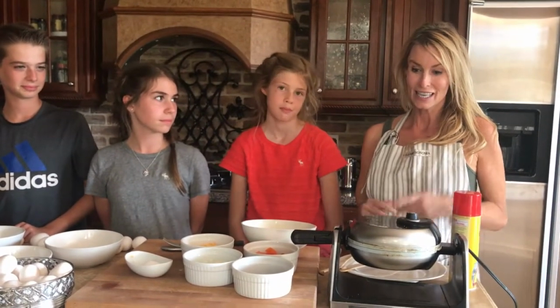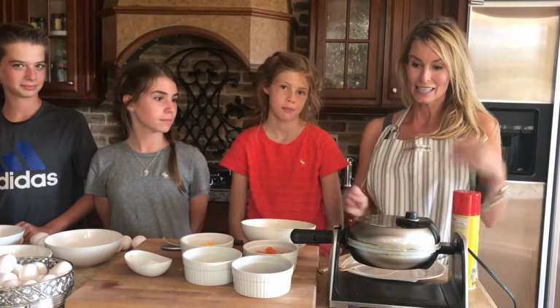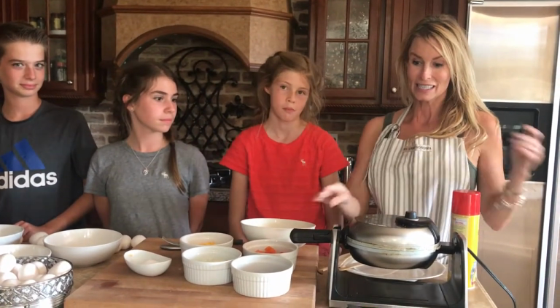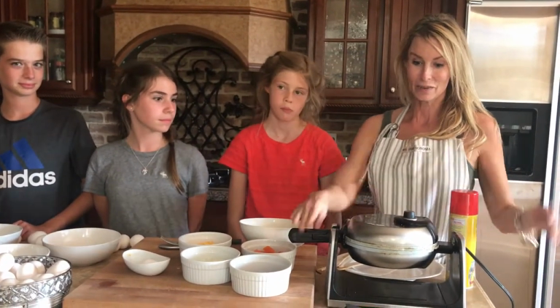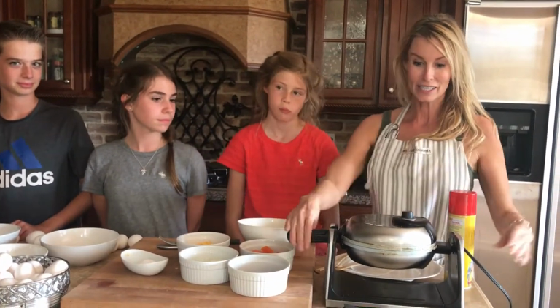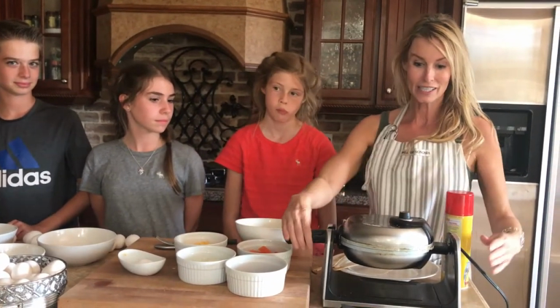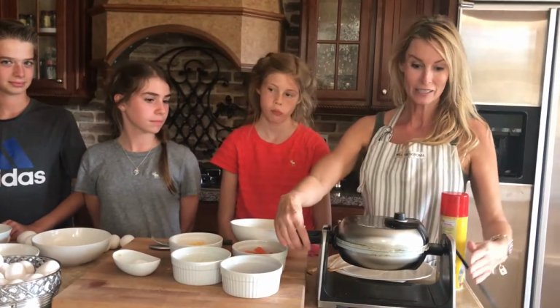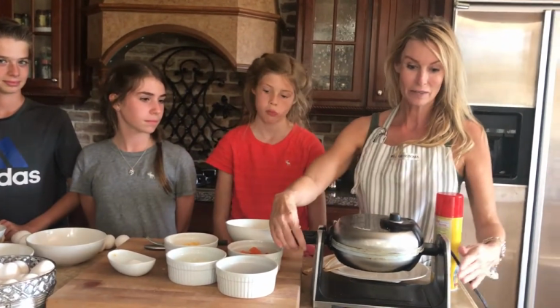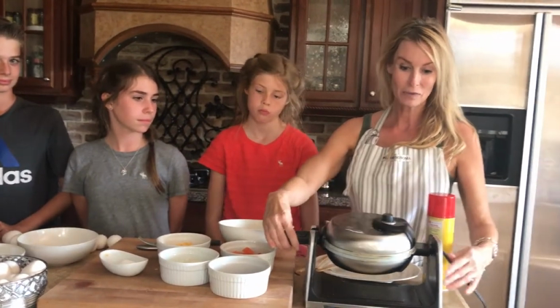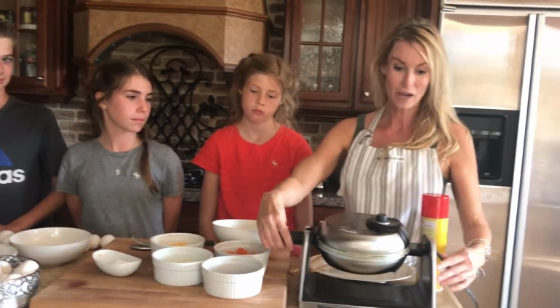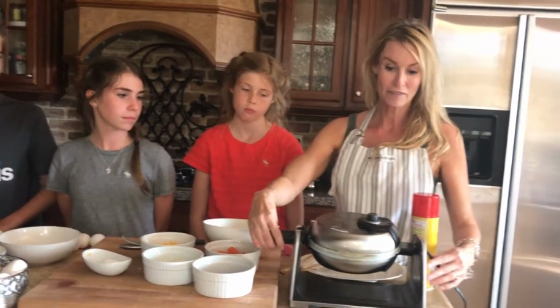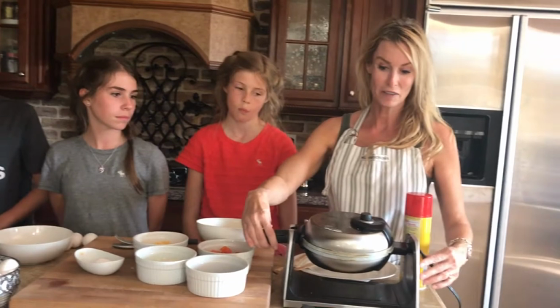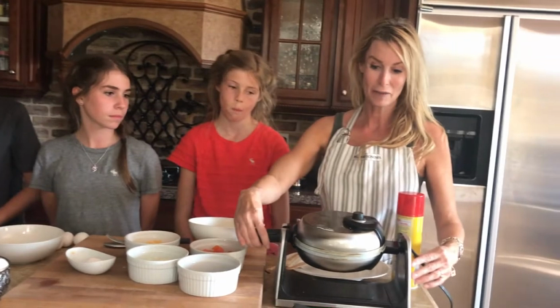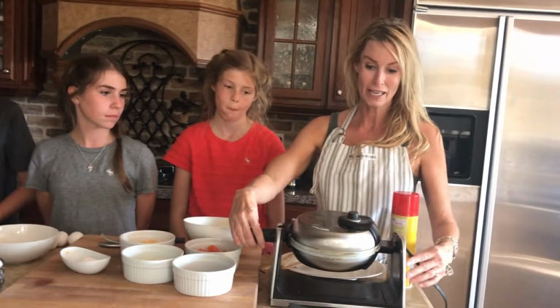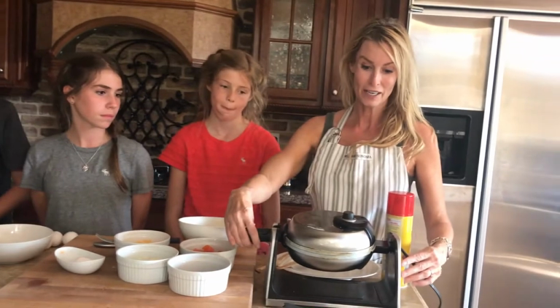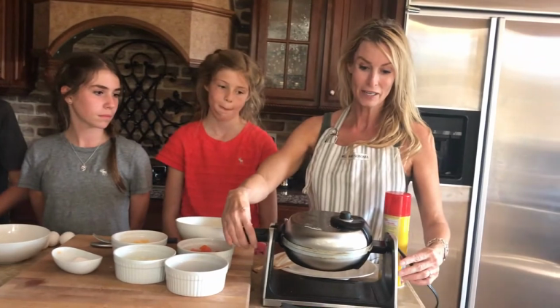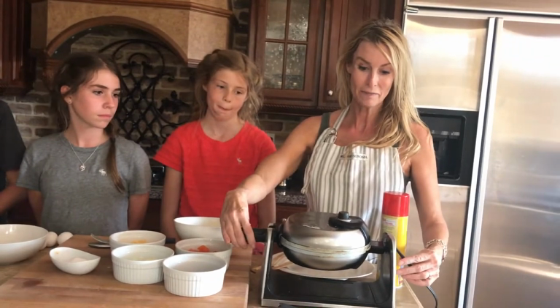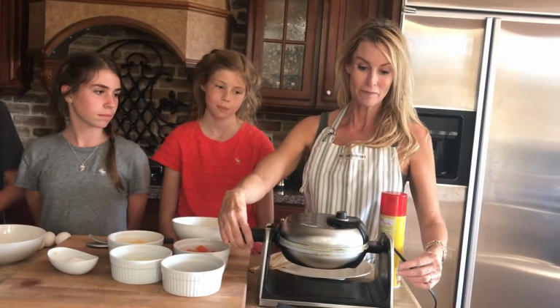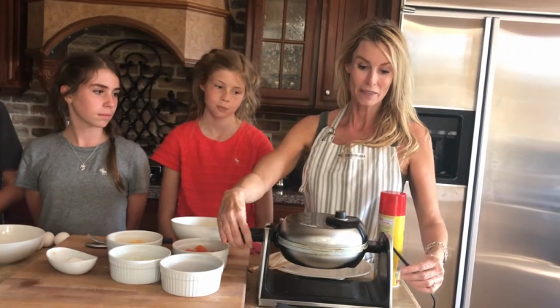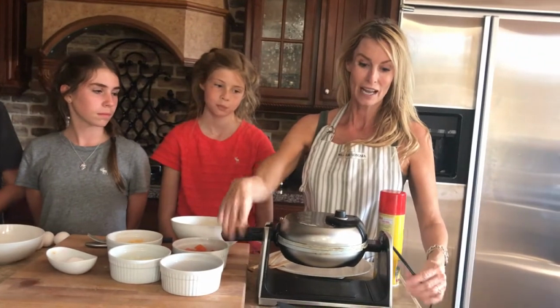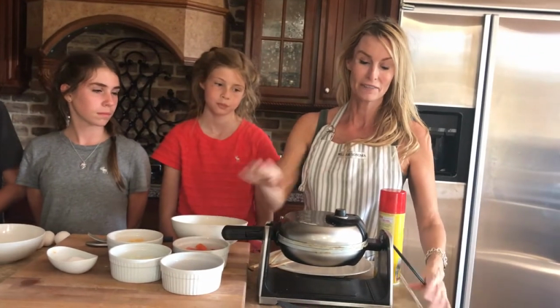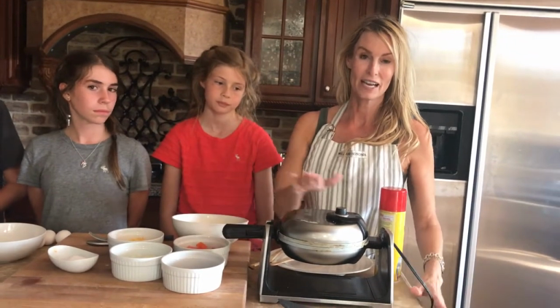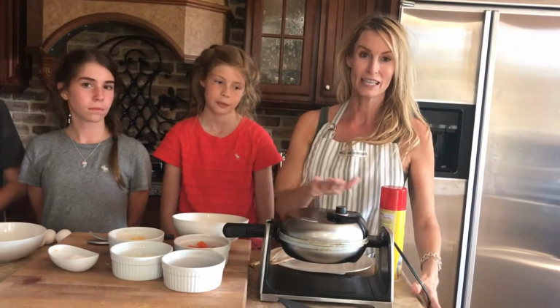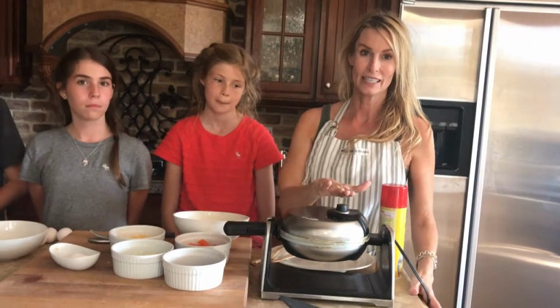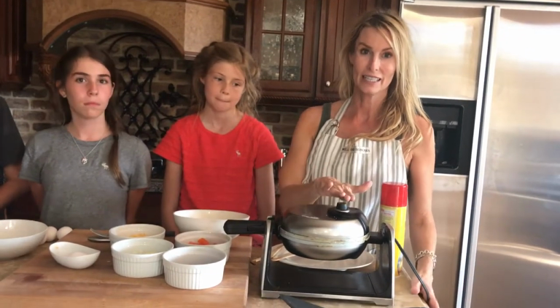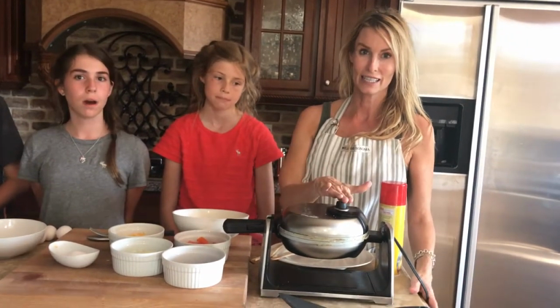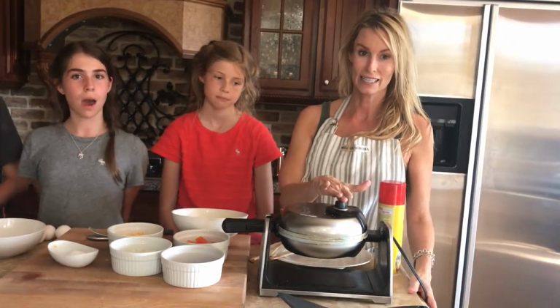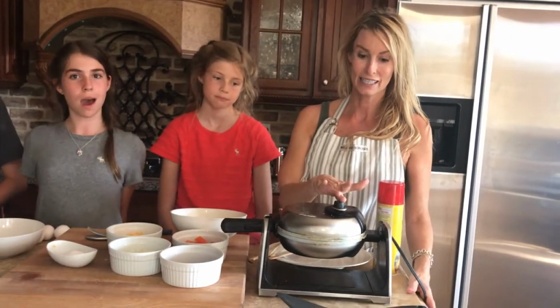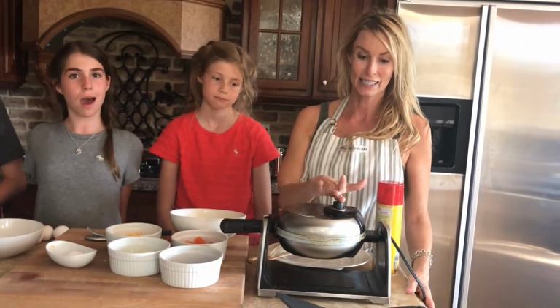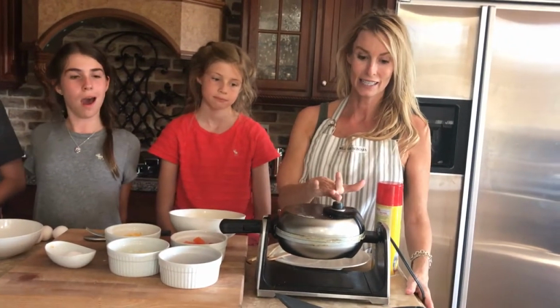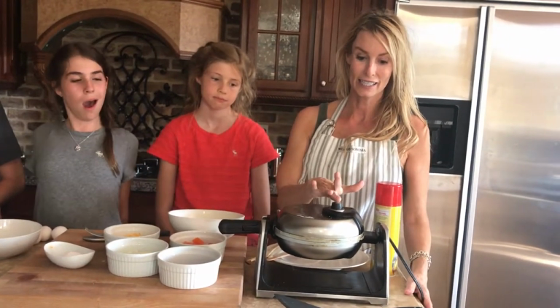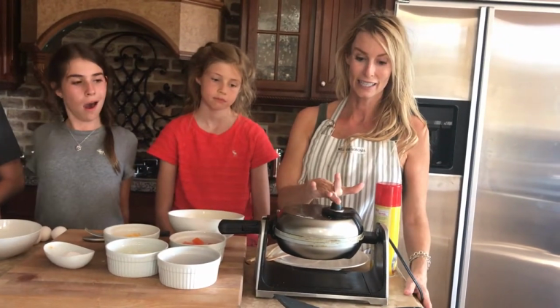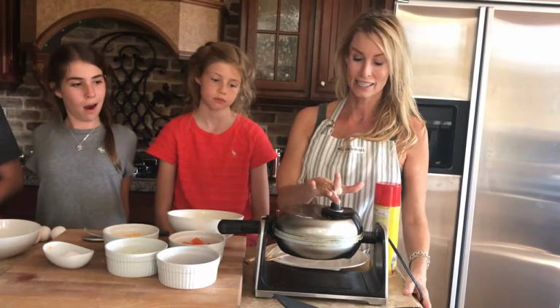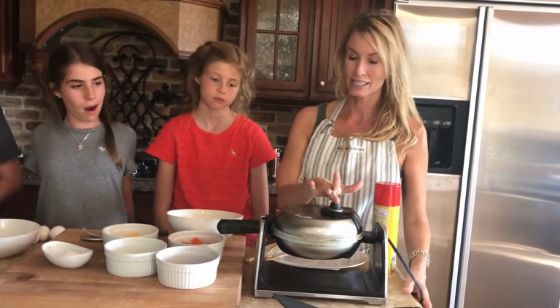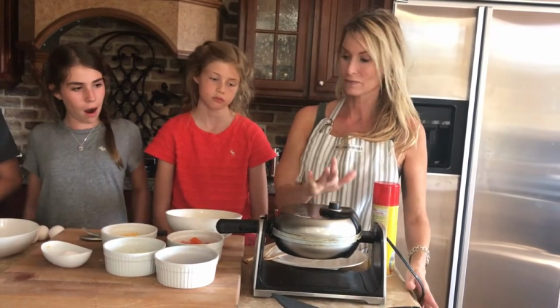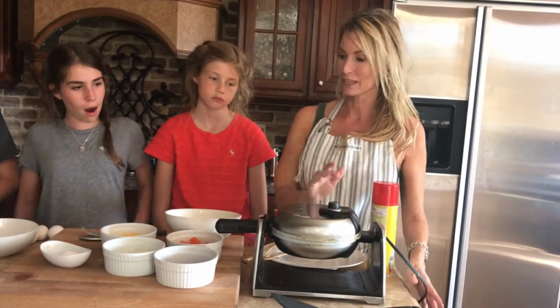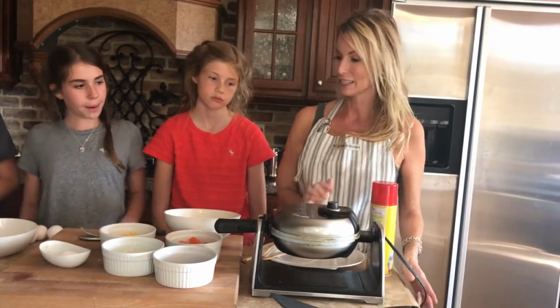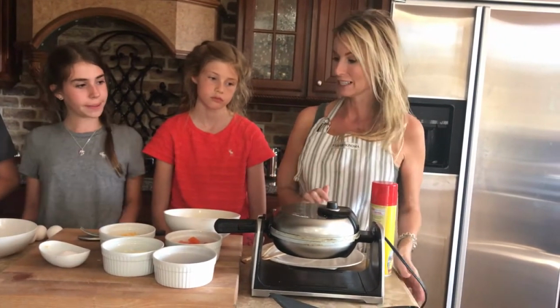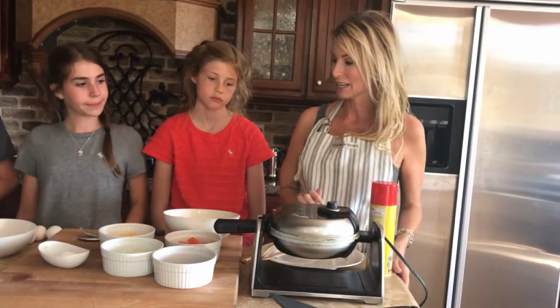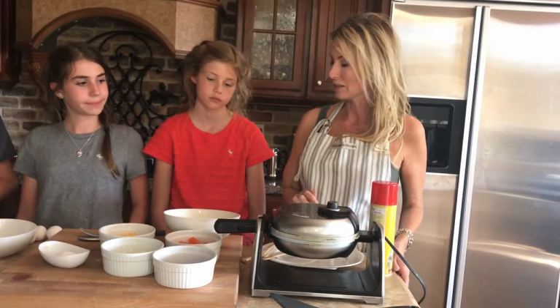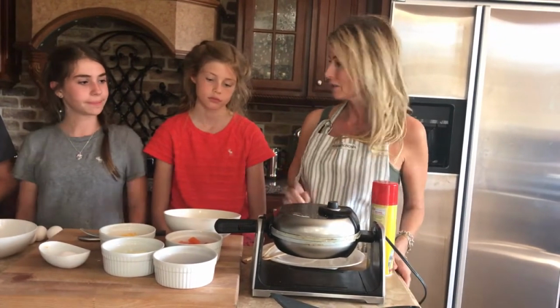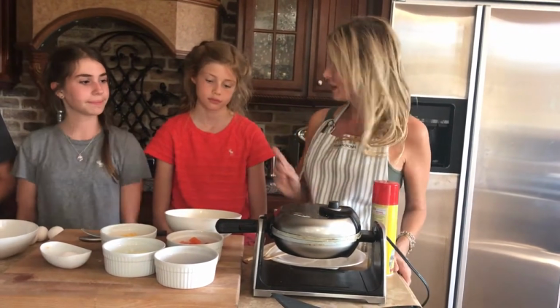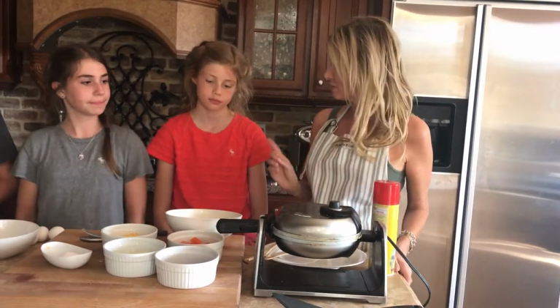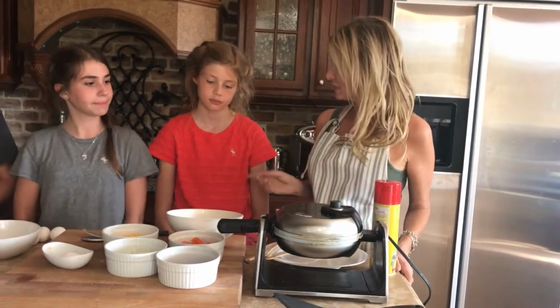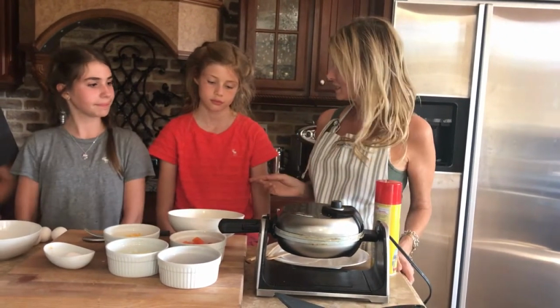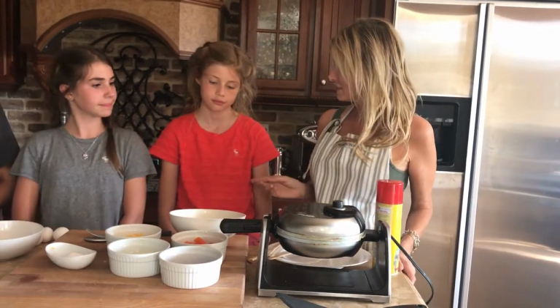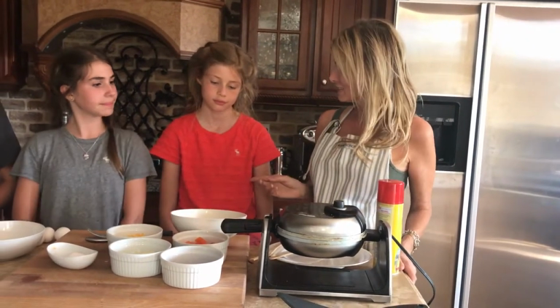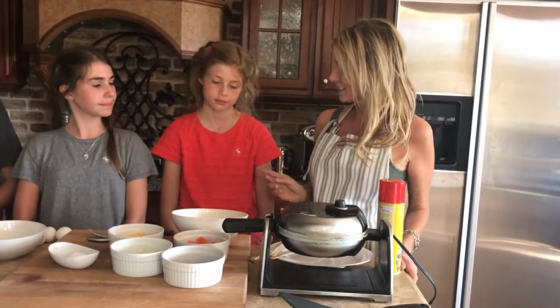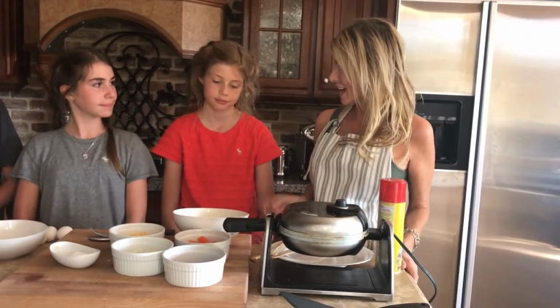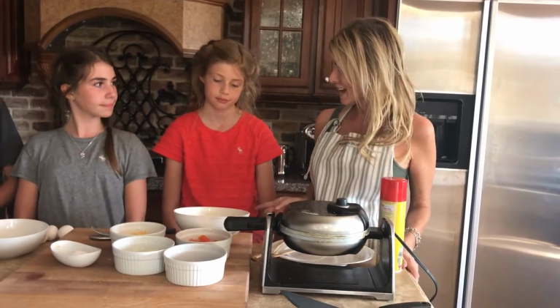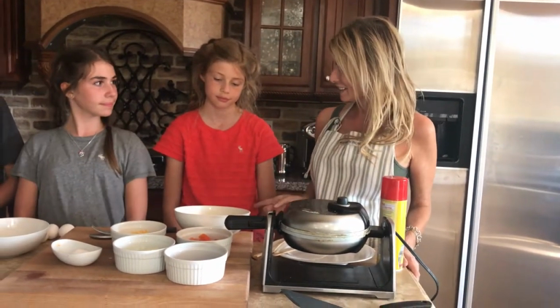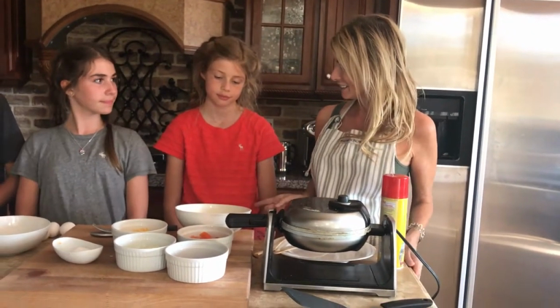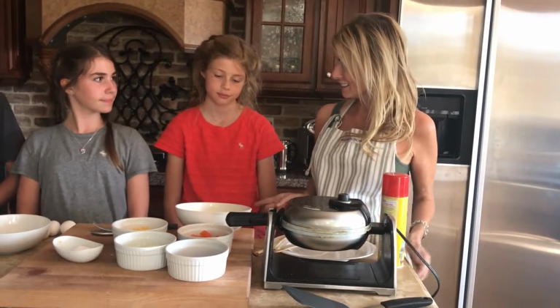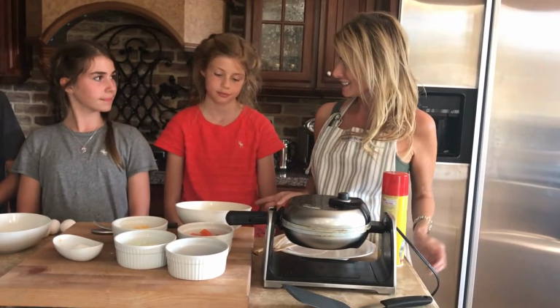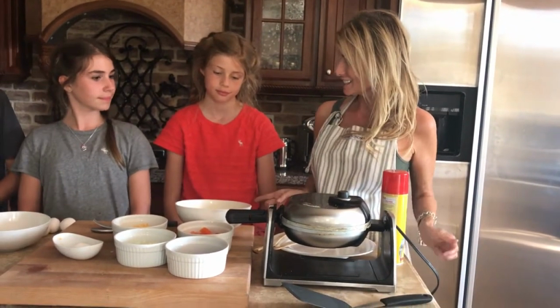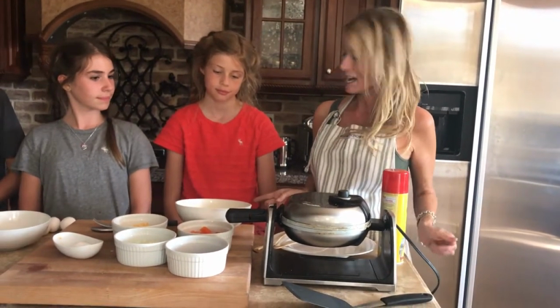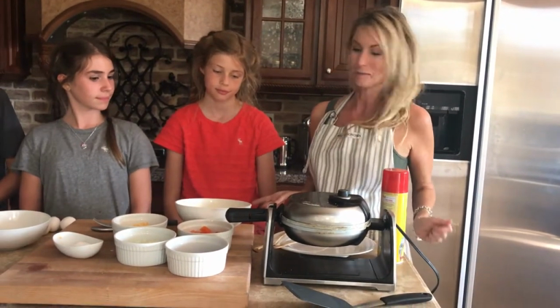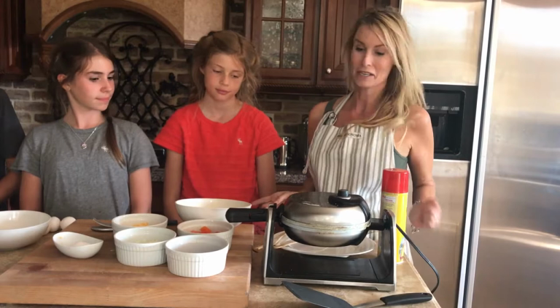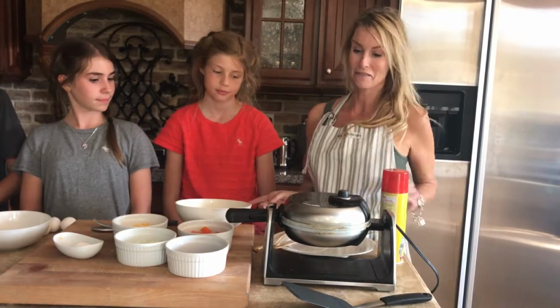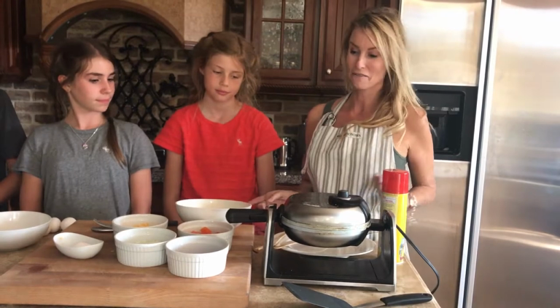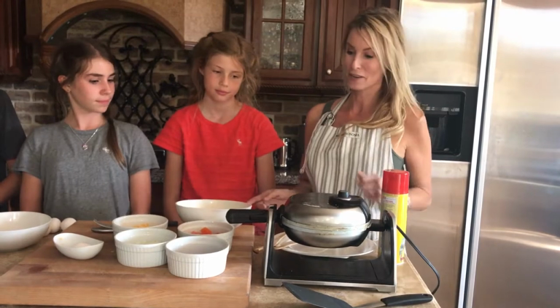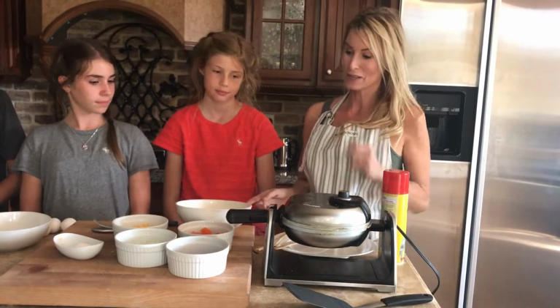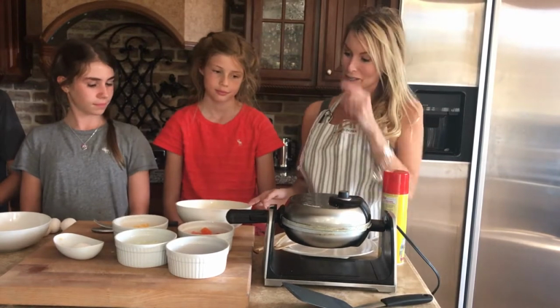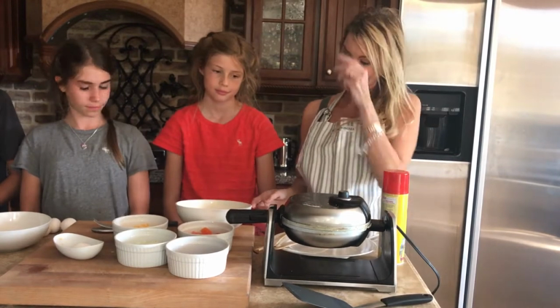So I started with a waffle maker. I've got it heated — it's ready to go. I'm going to start with Allie's omelet first.